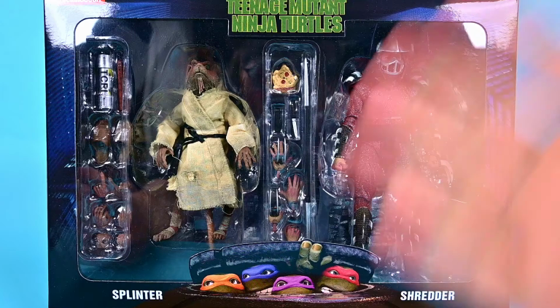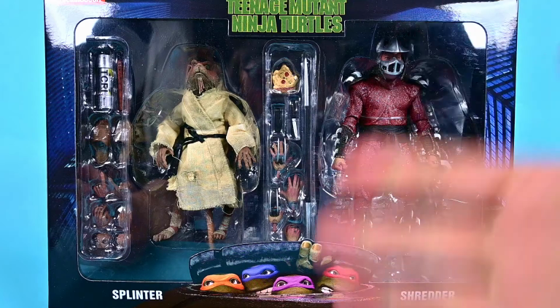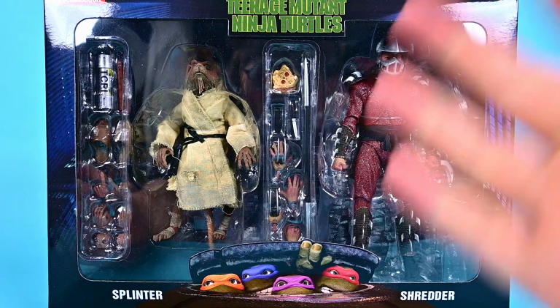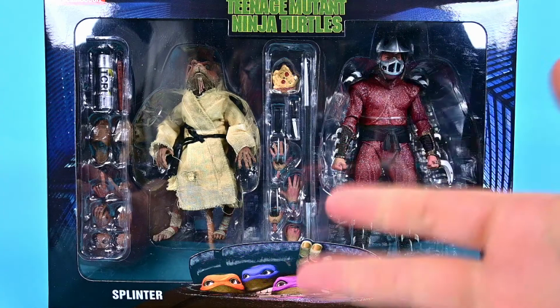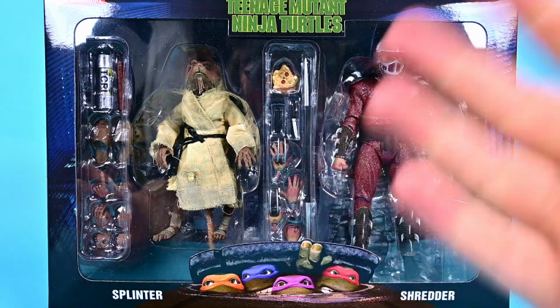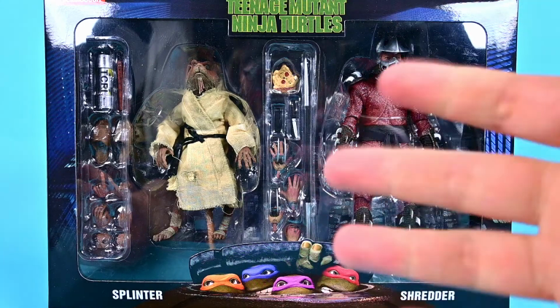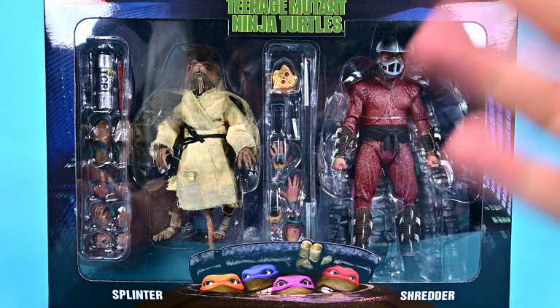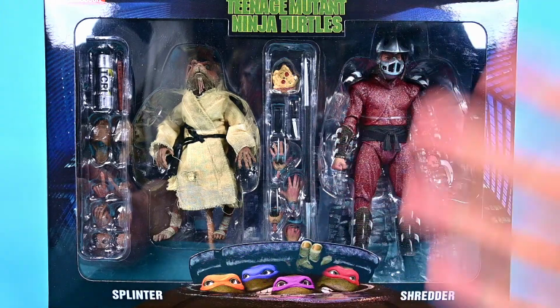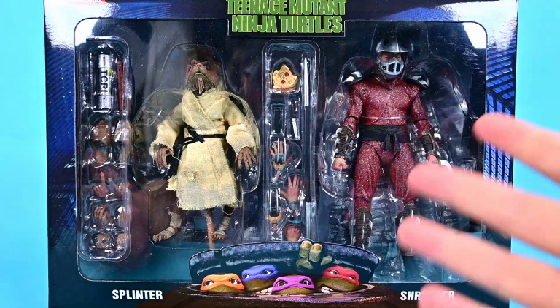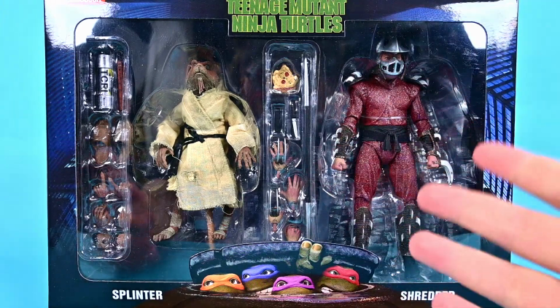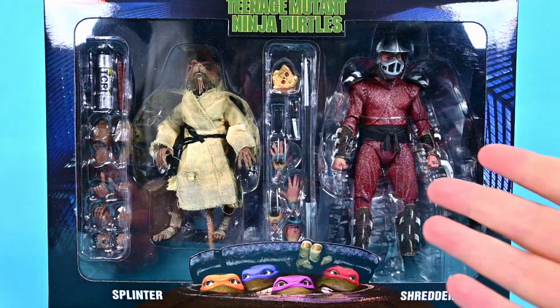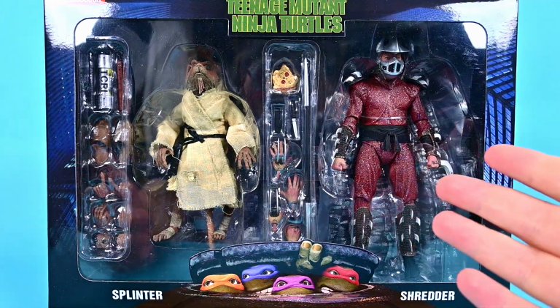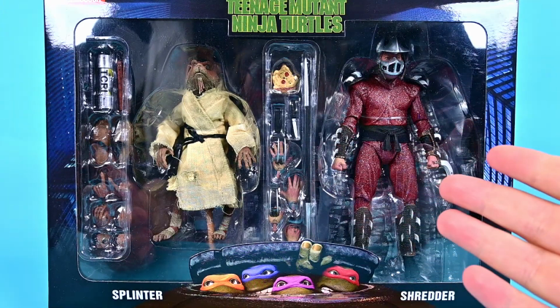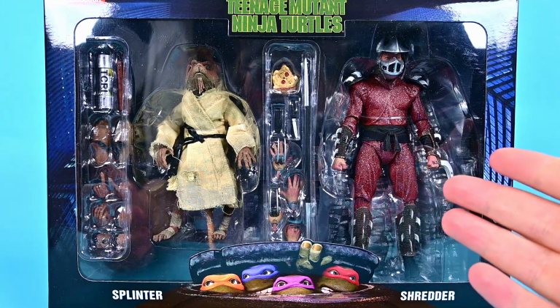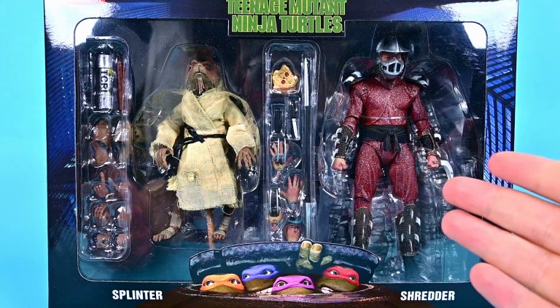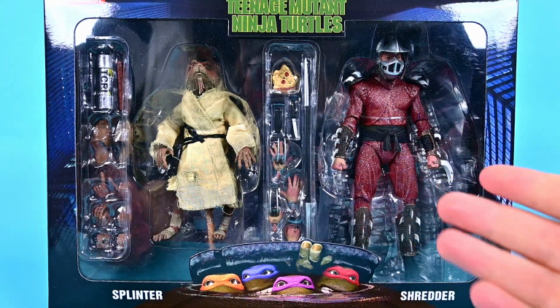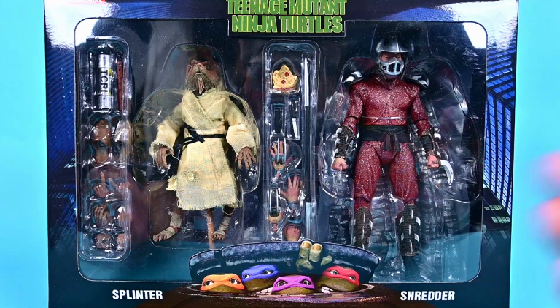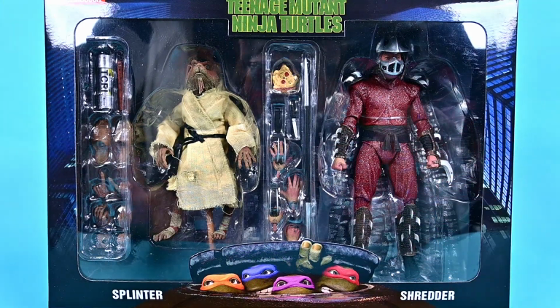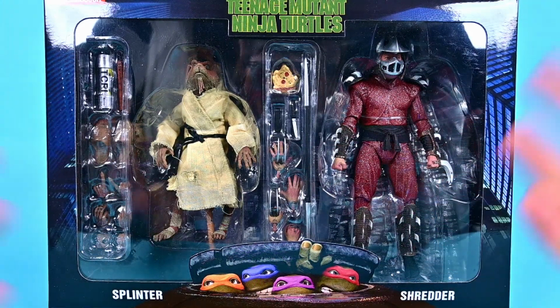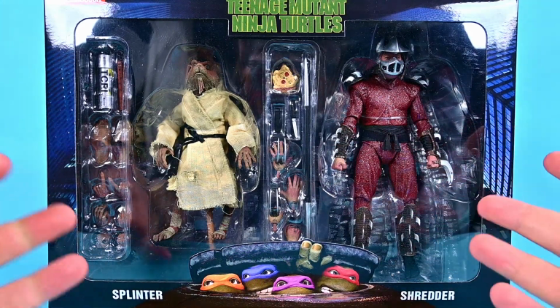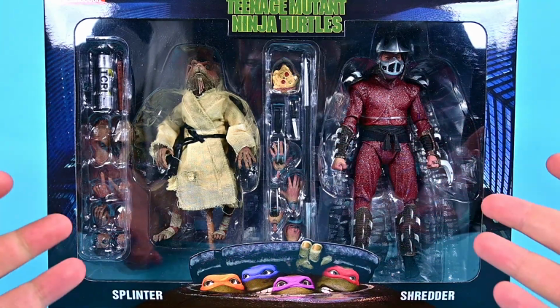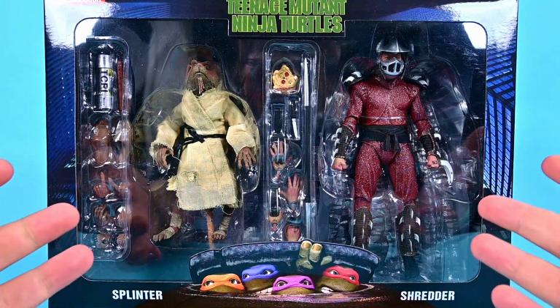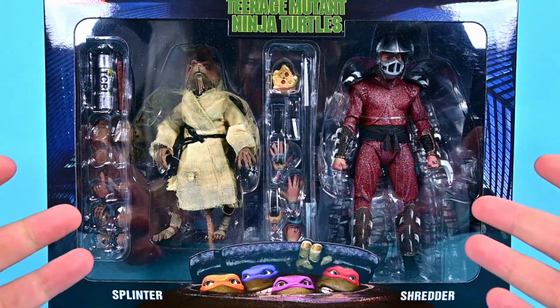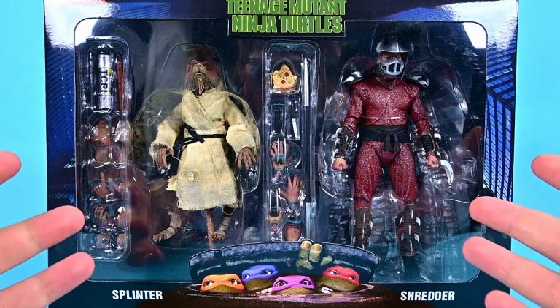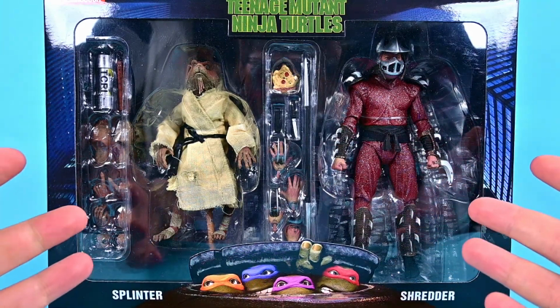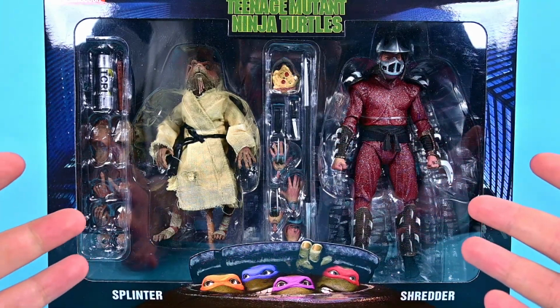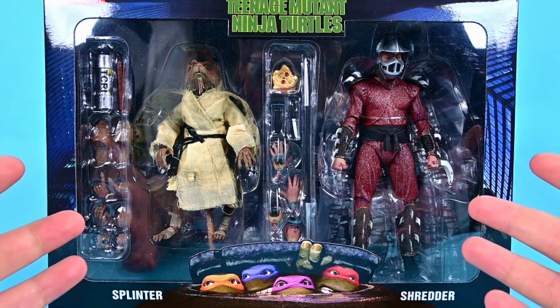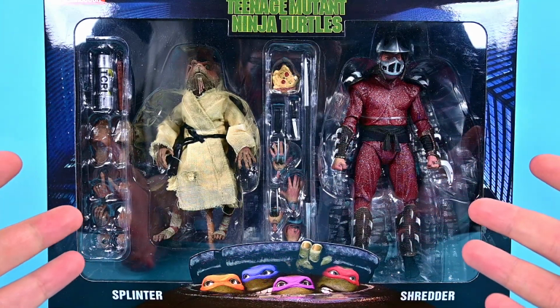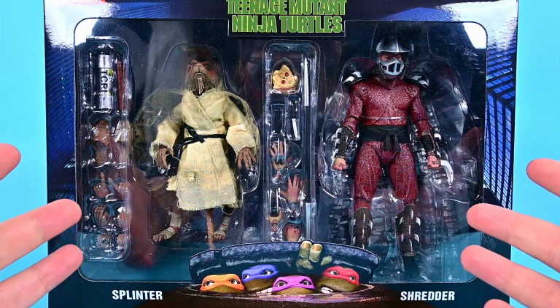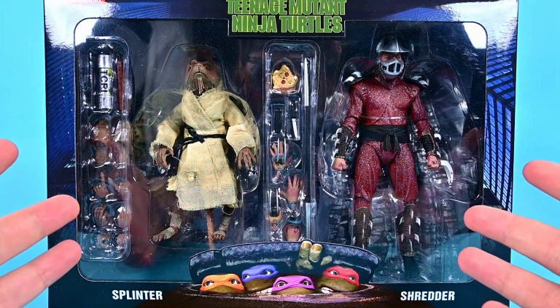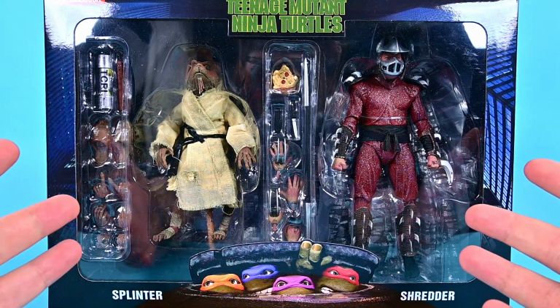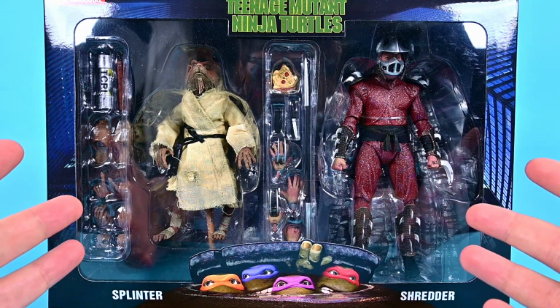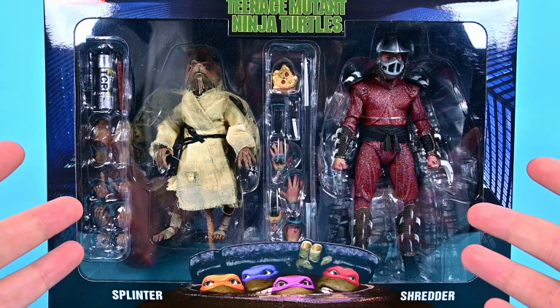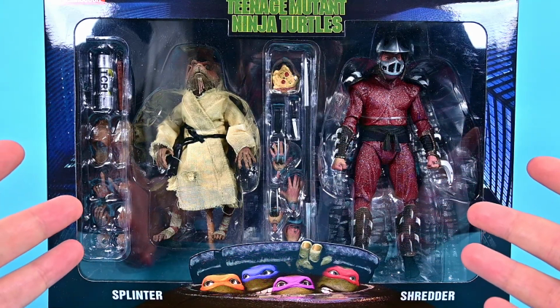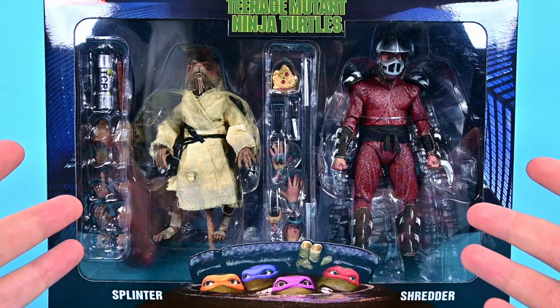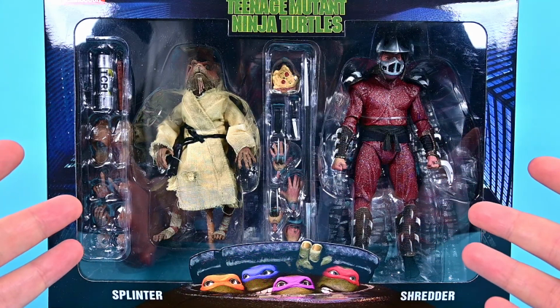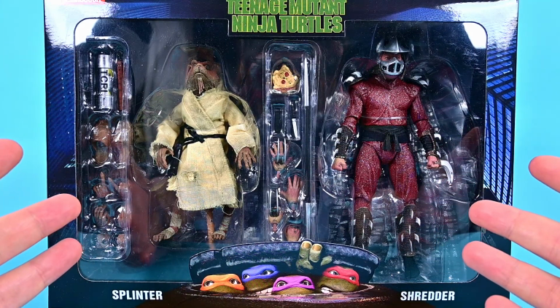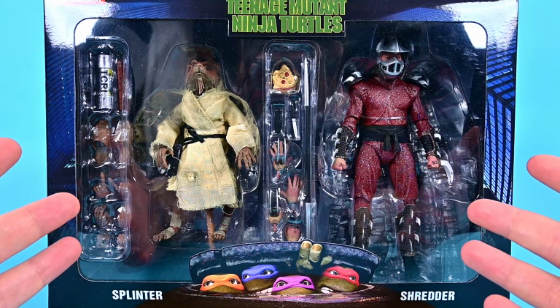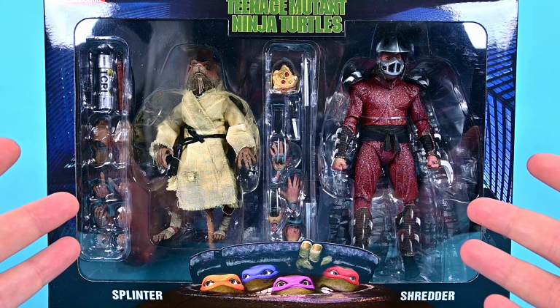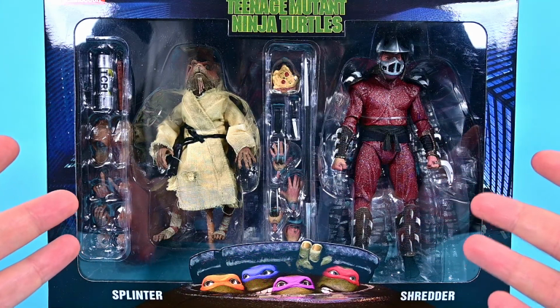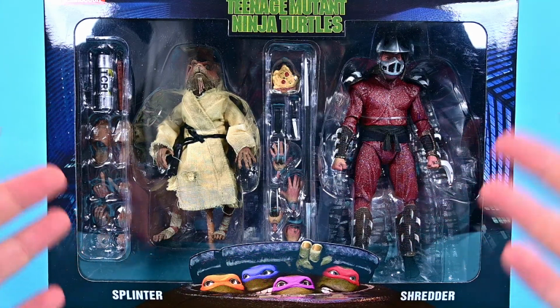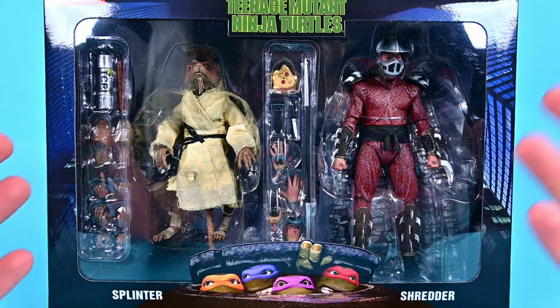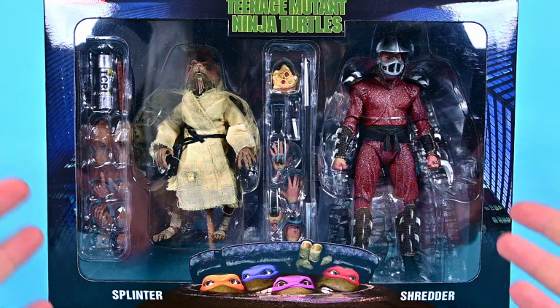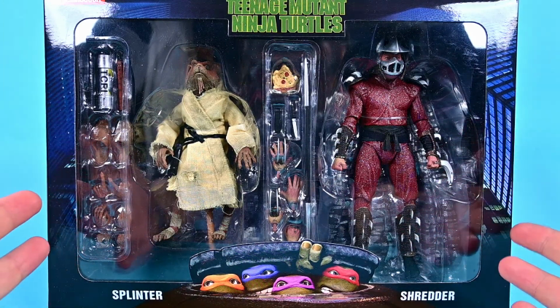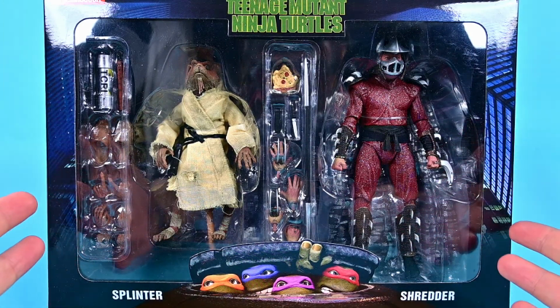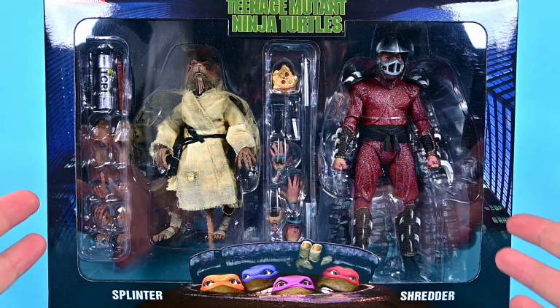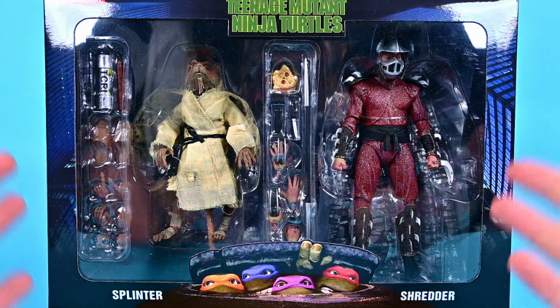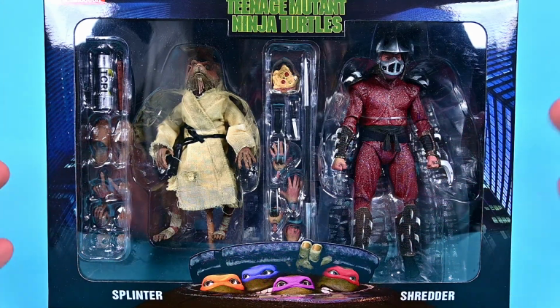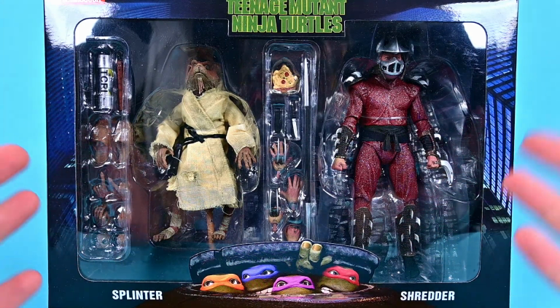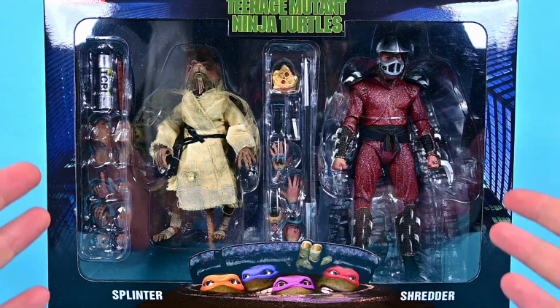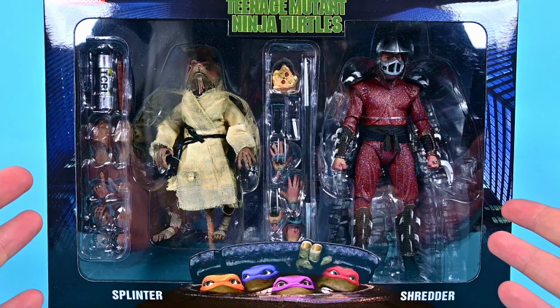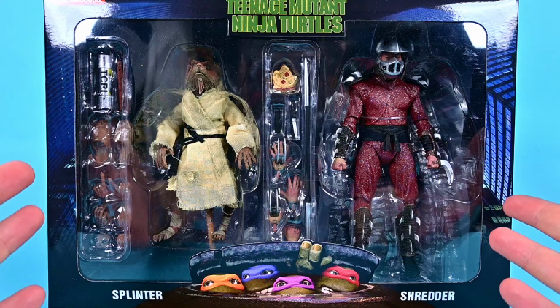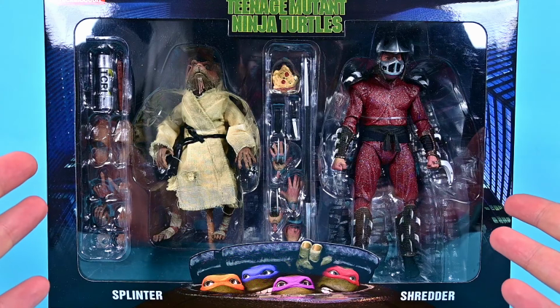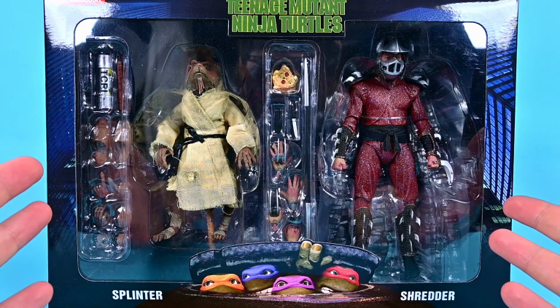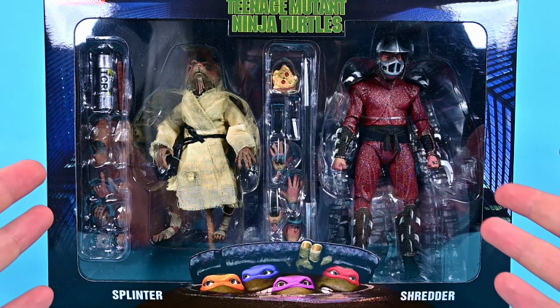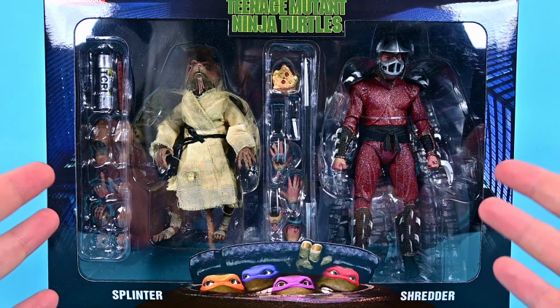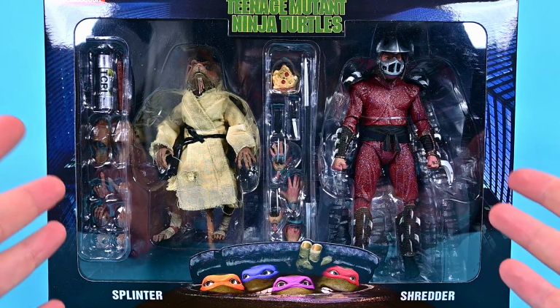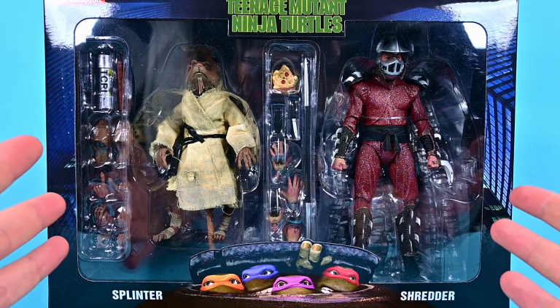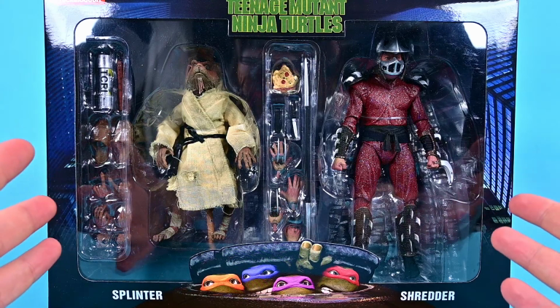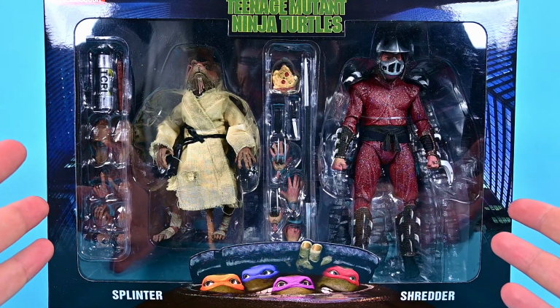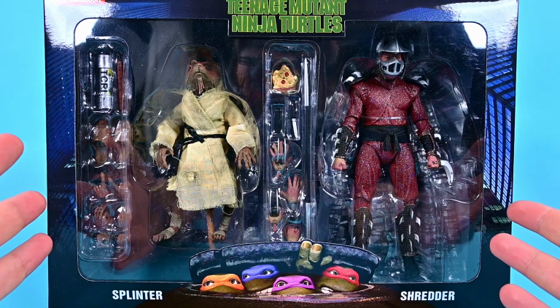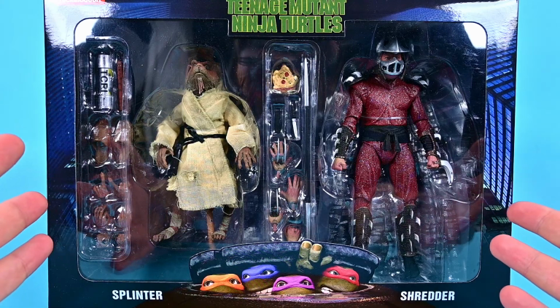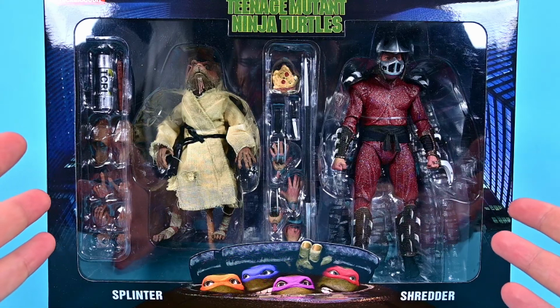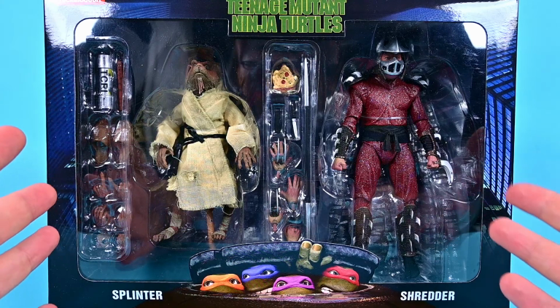What is going on guys? Welcome back to the Austin Nerd Show. I'm back with more NECA Teenage Mutant Ninja Turtle action figures, and this time we have the movie figures.